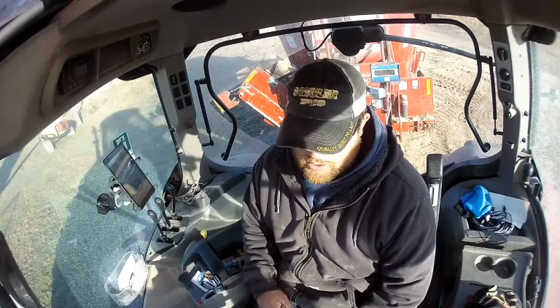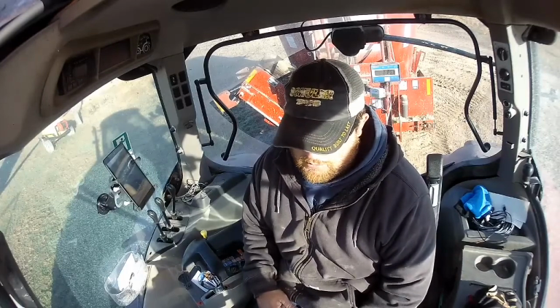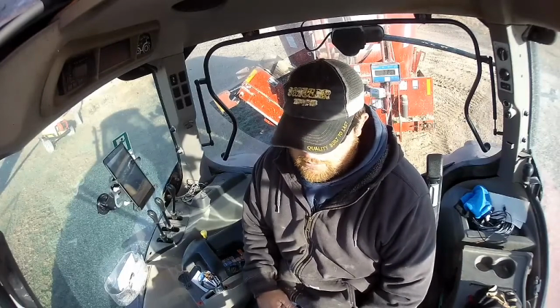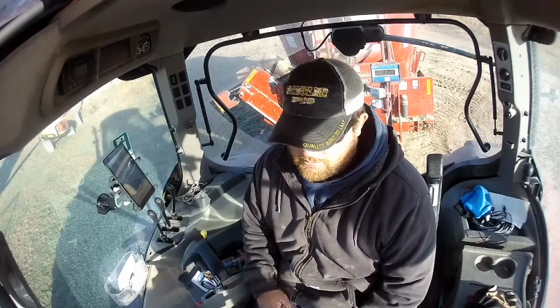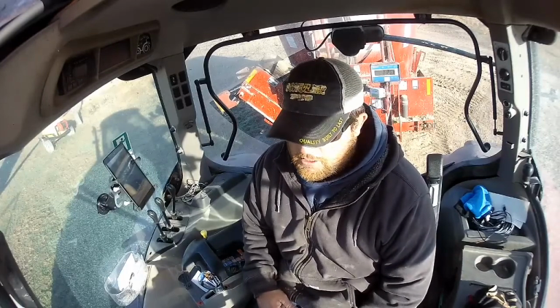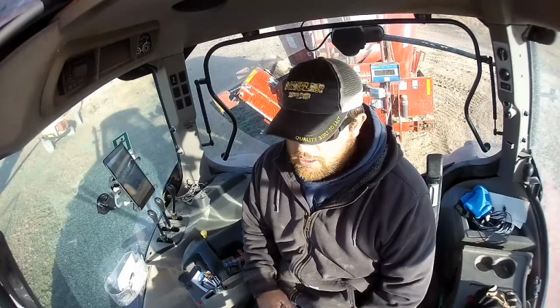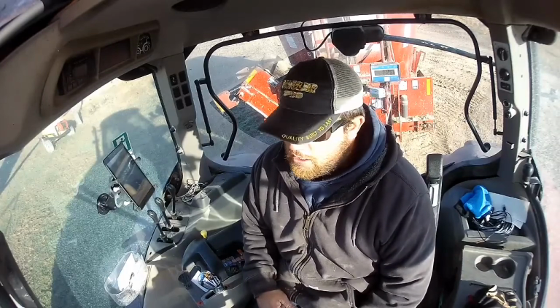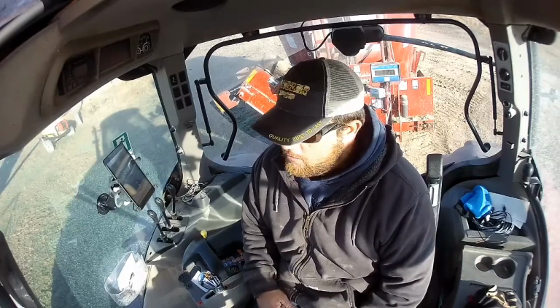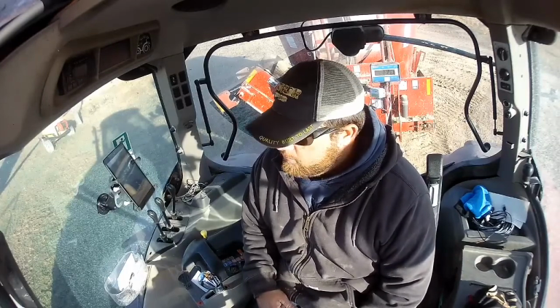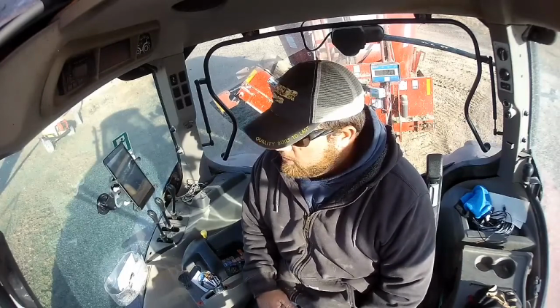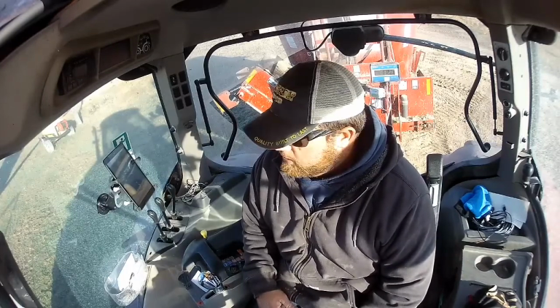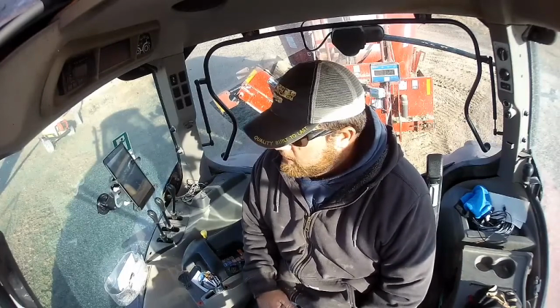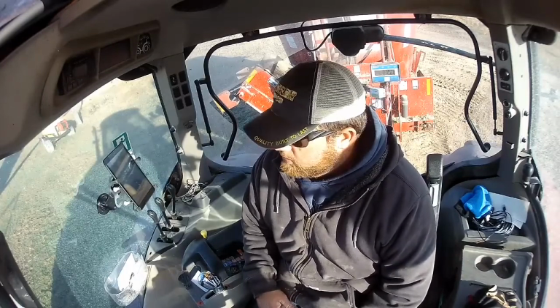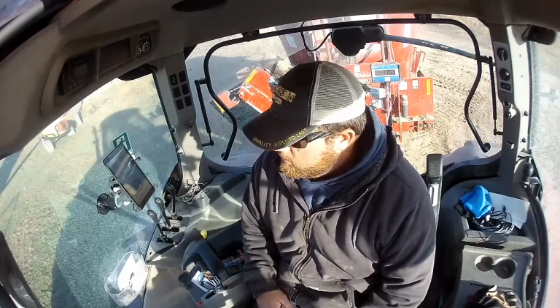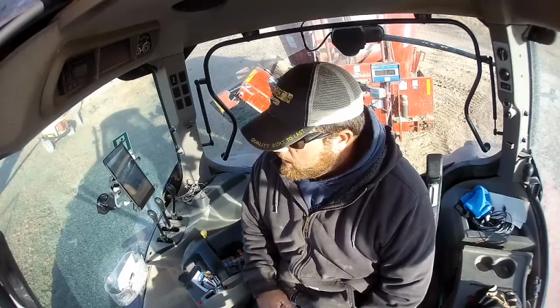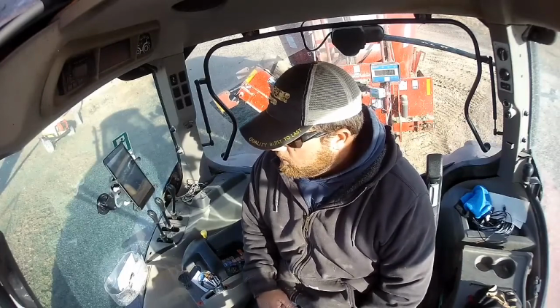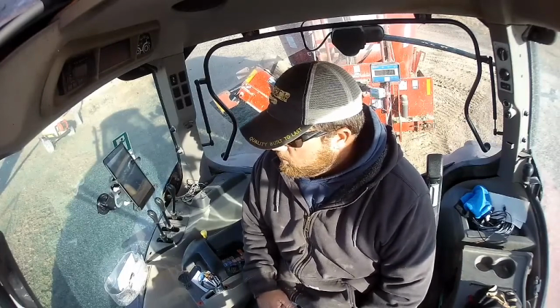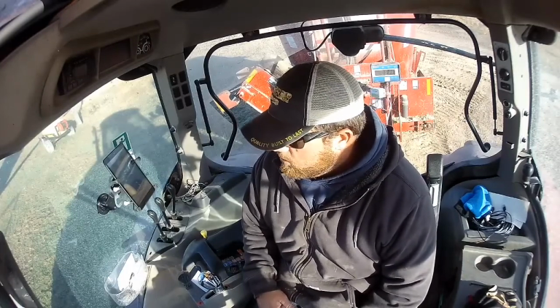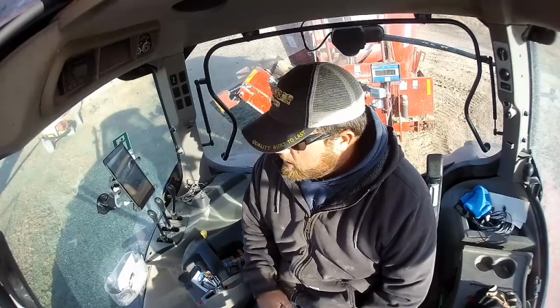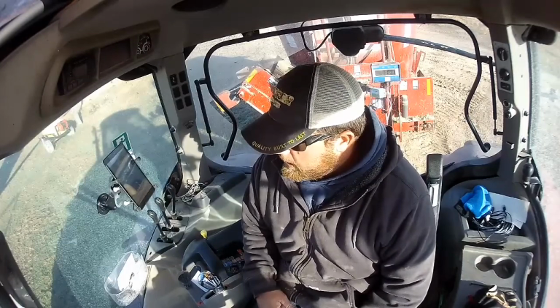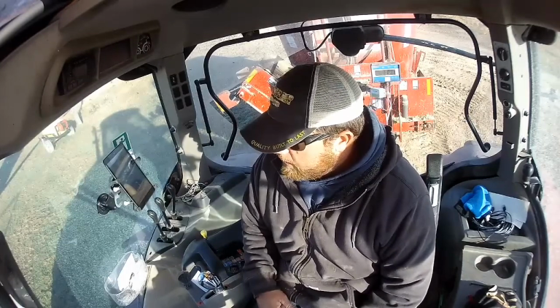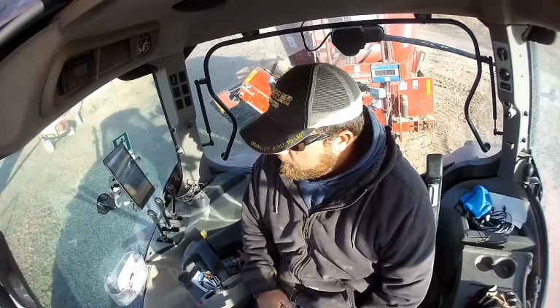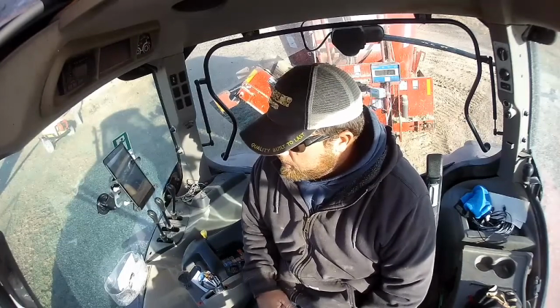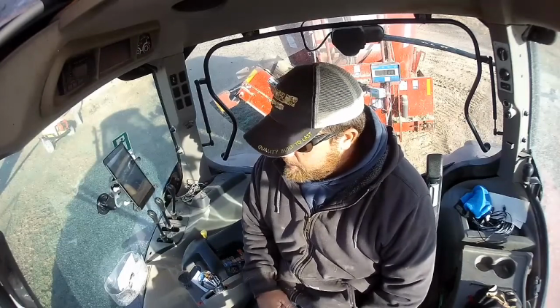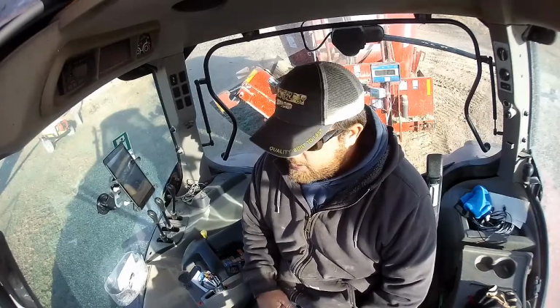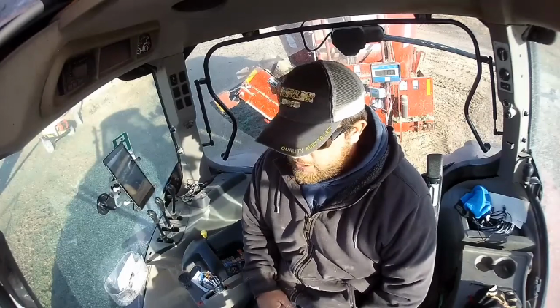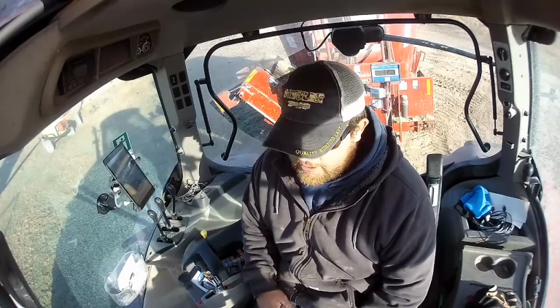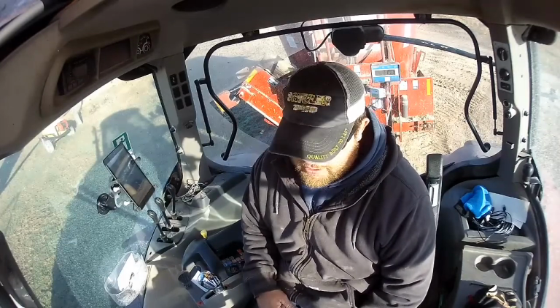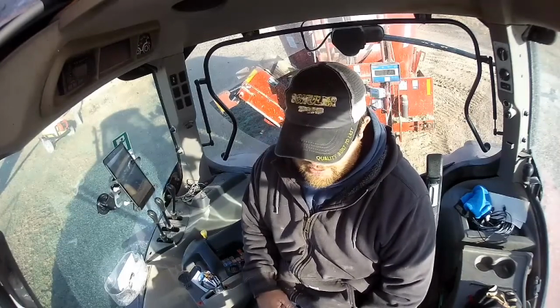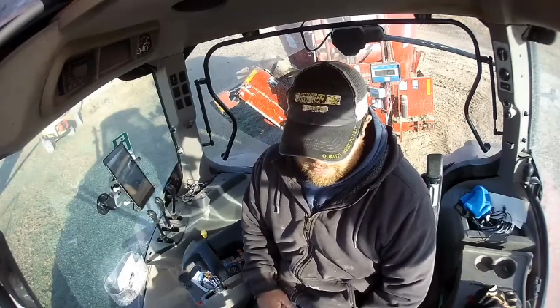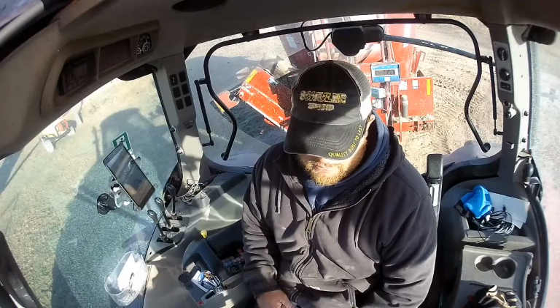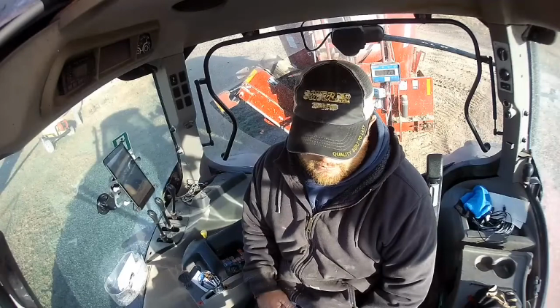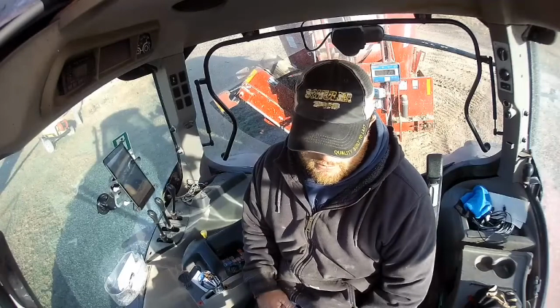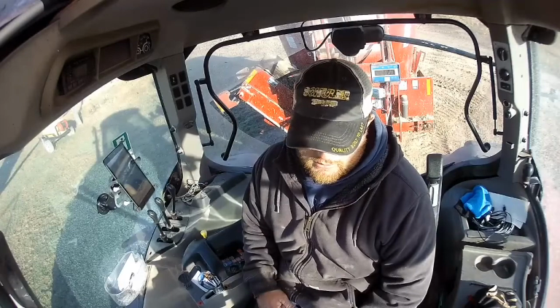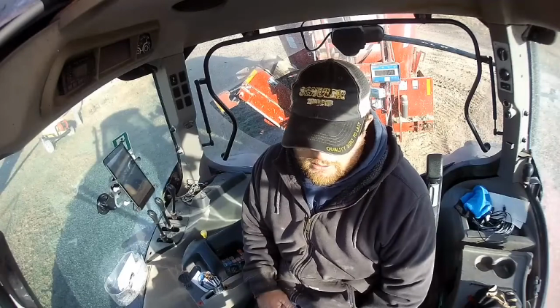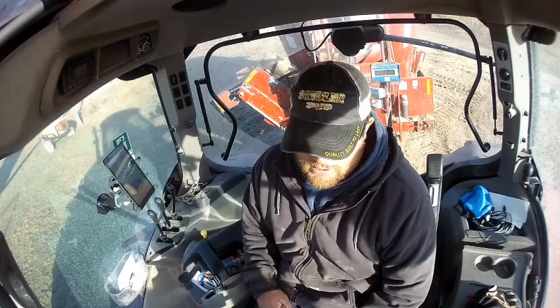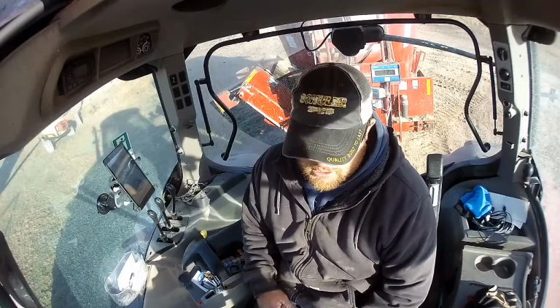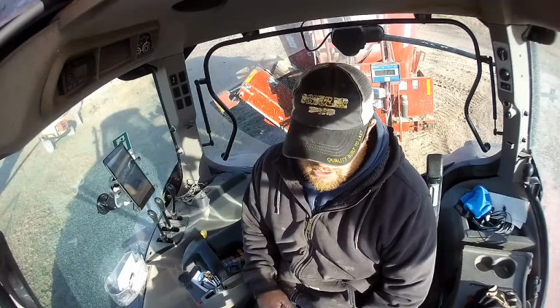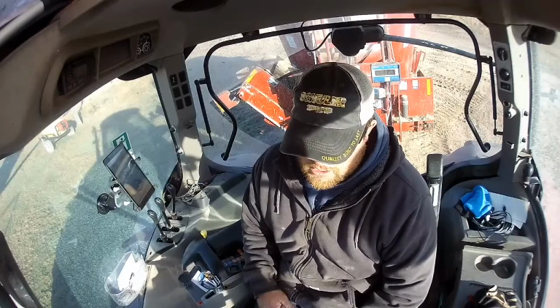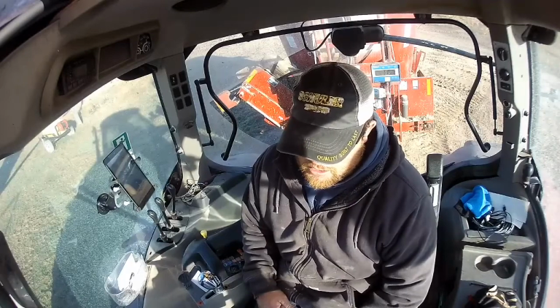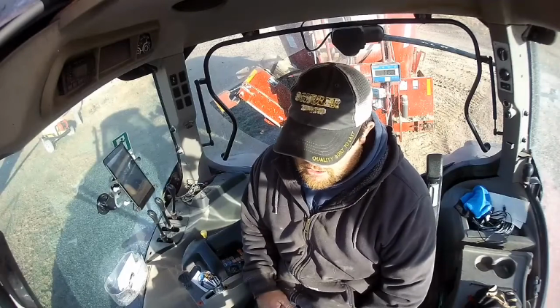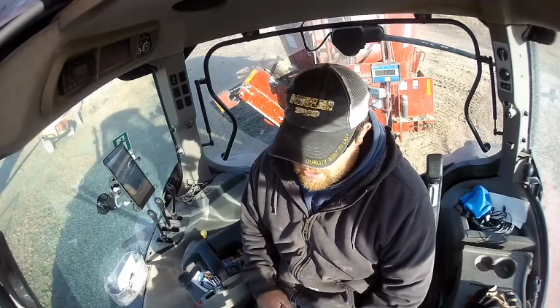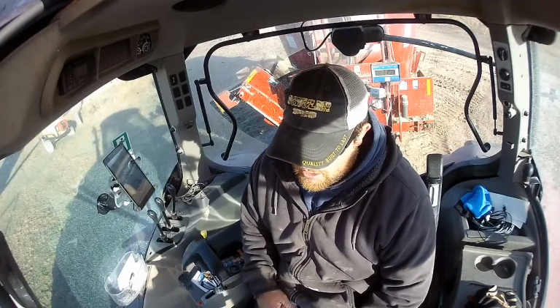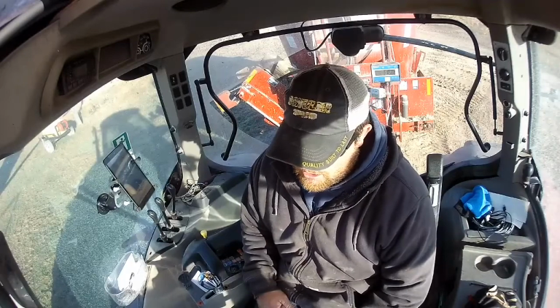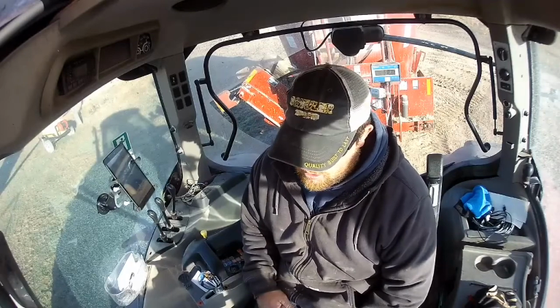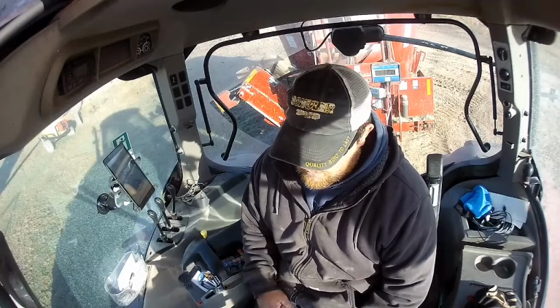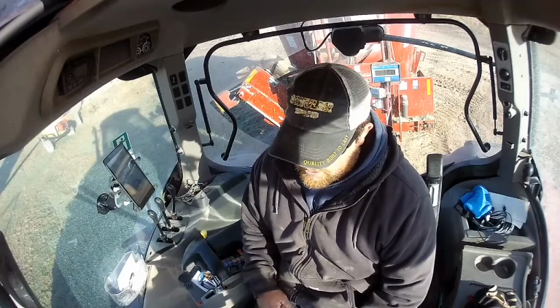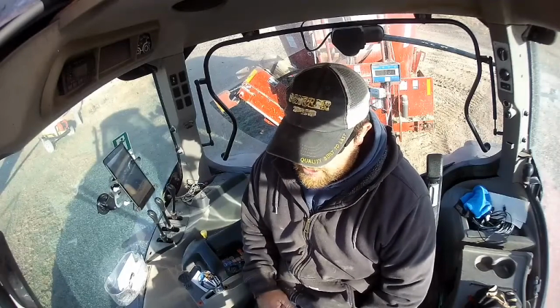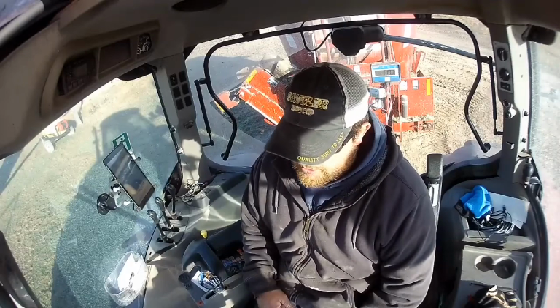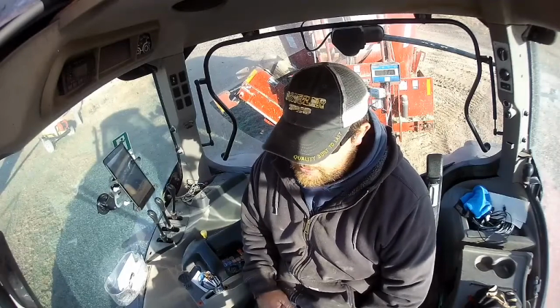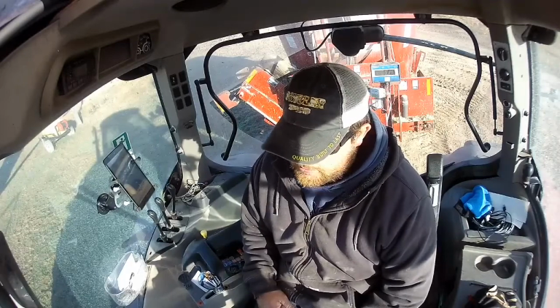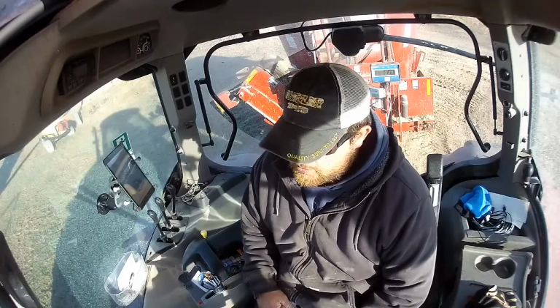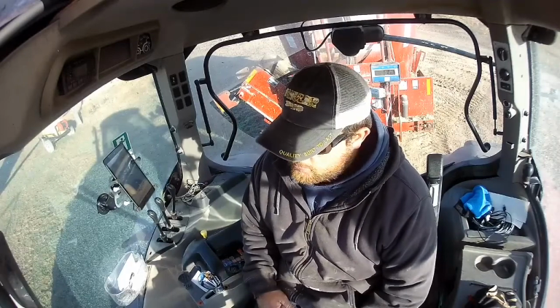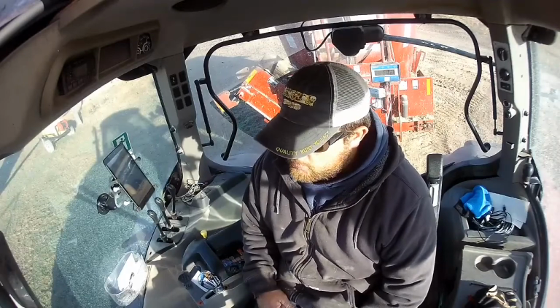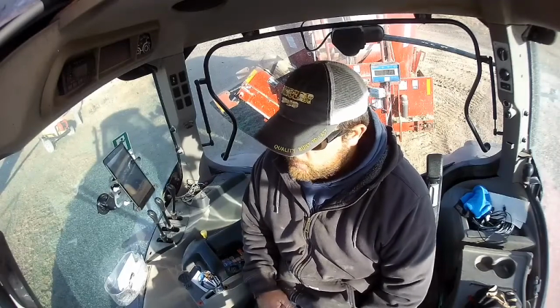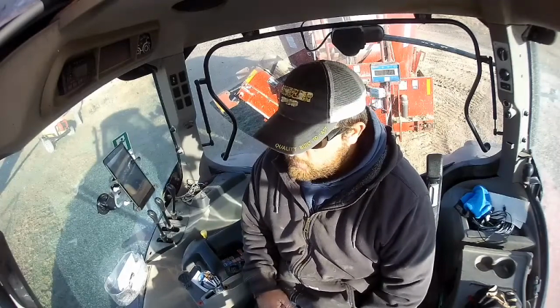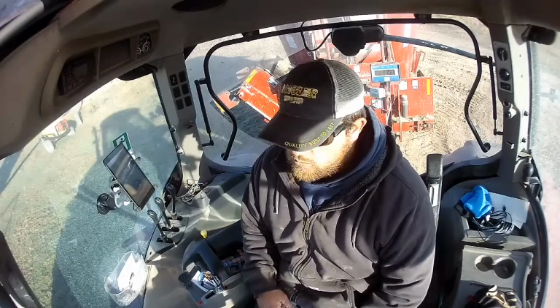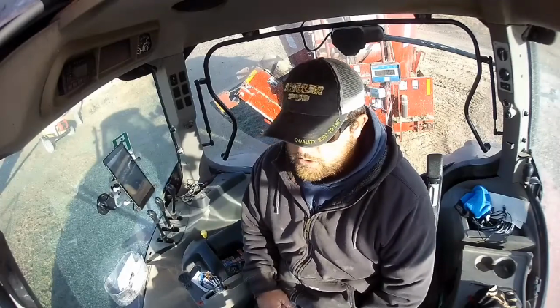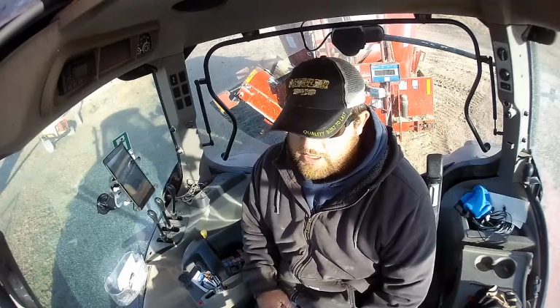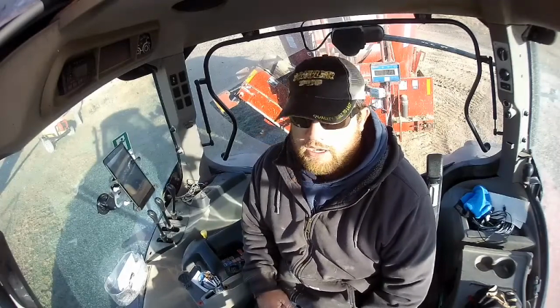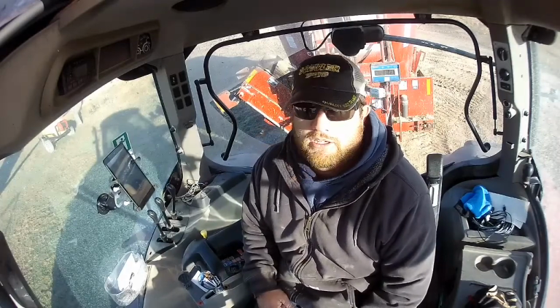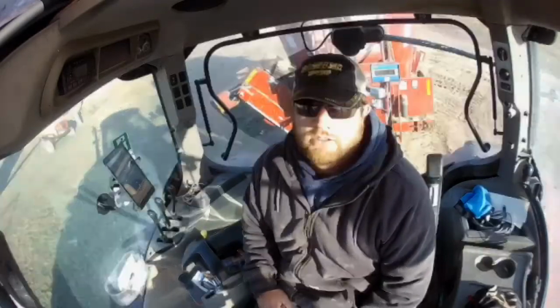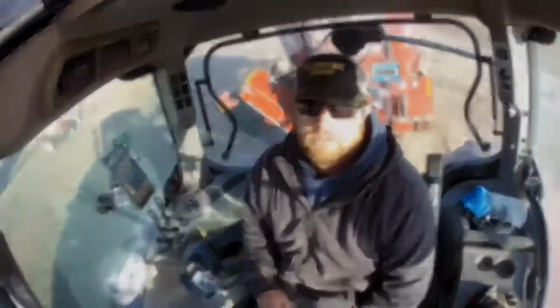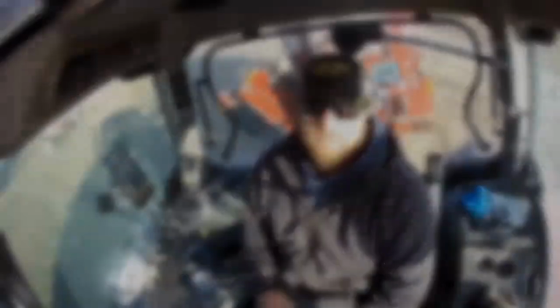But if everything goes smooth, we should be able to knock that out today, no problem. We'll get after it and hopefully get it done. So we'll see how it goes.